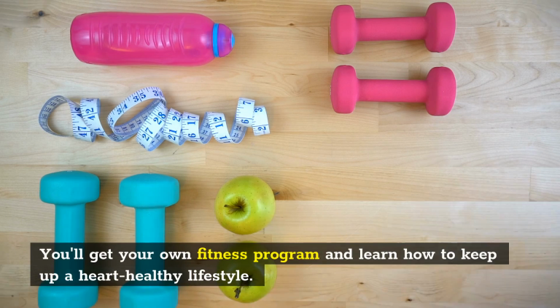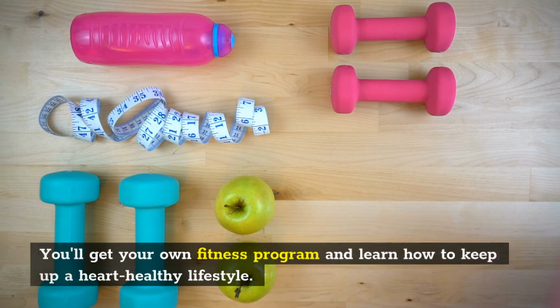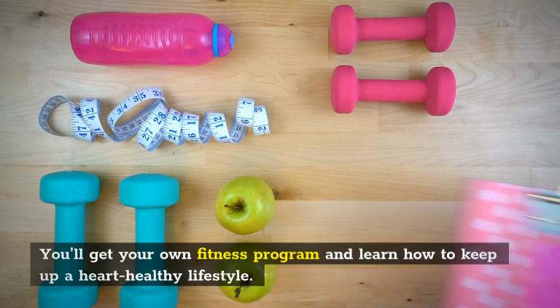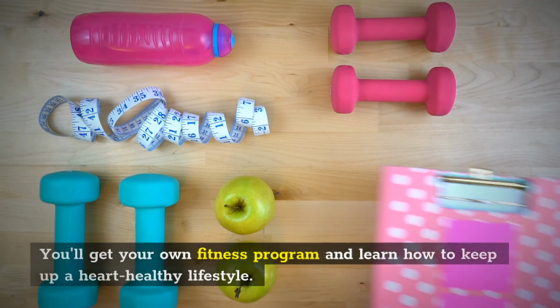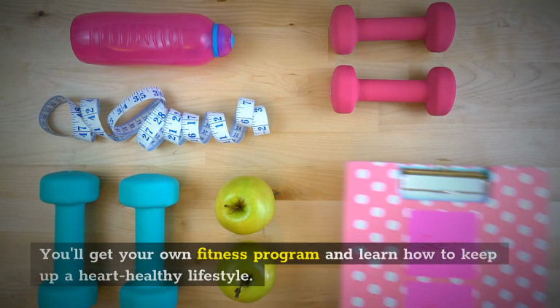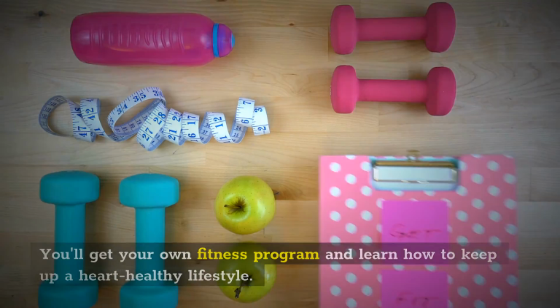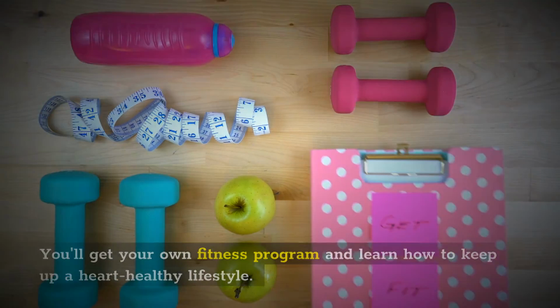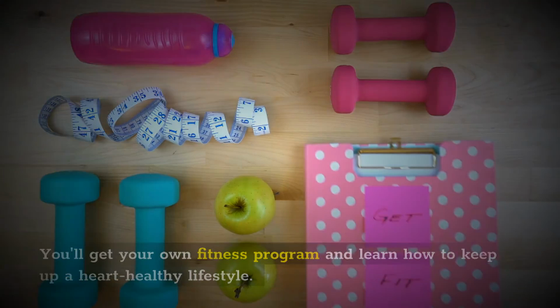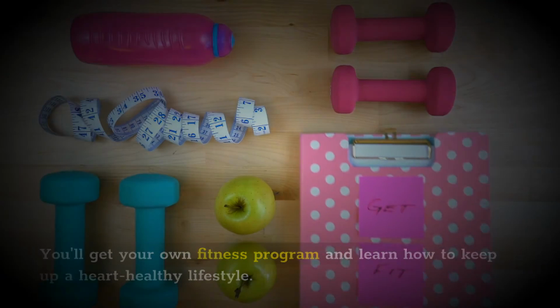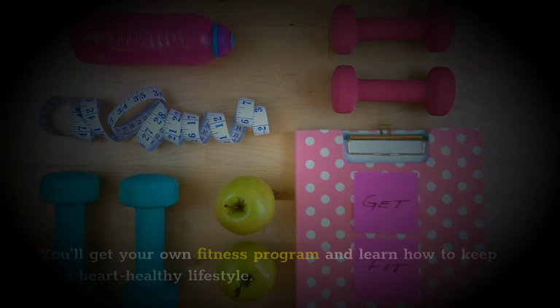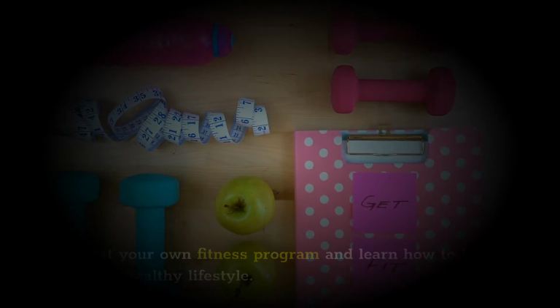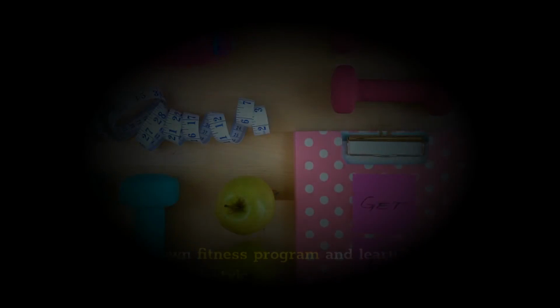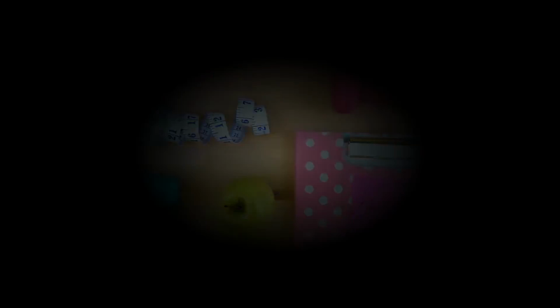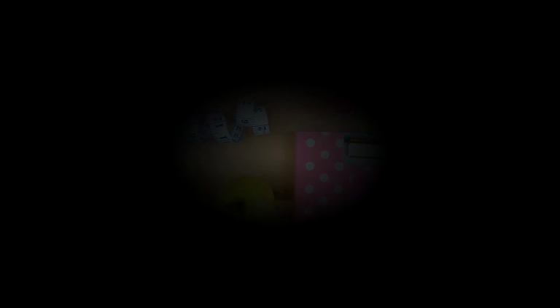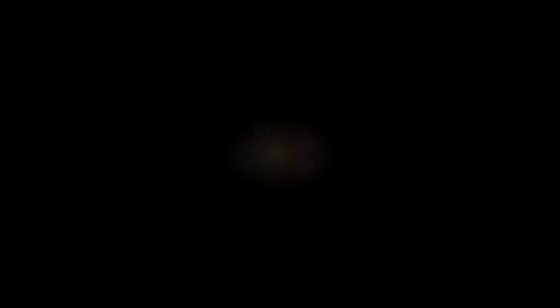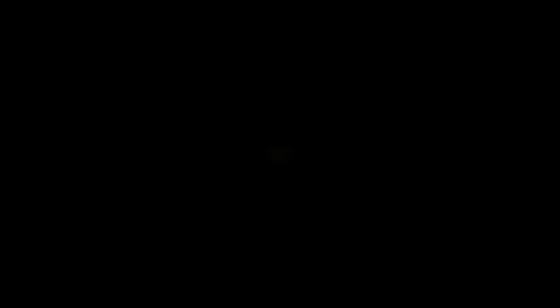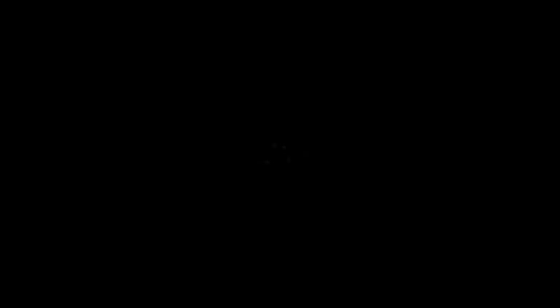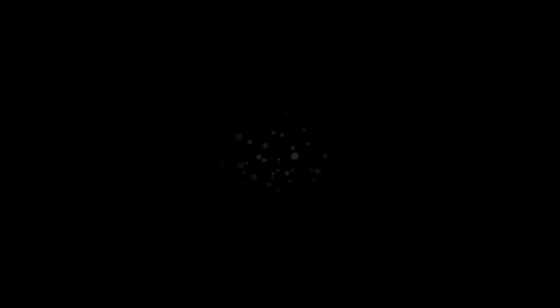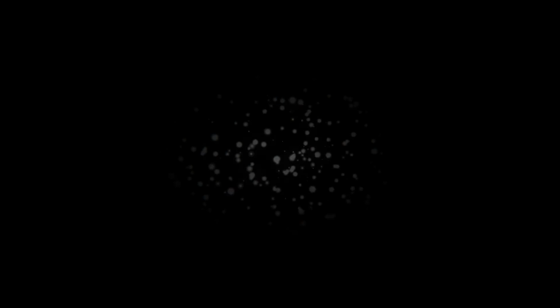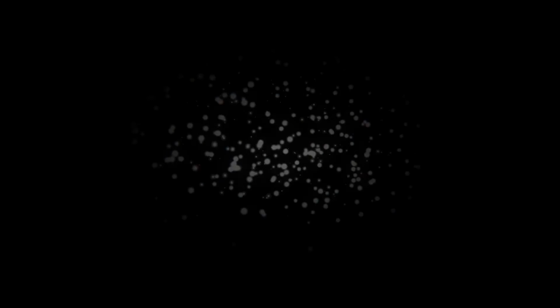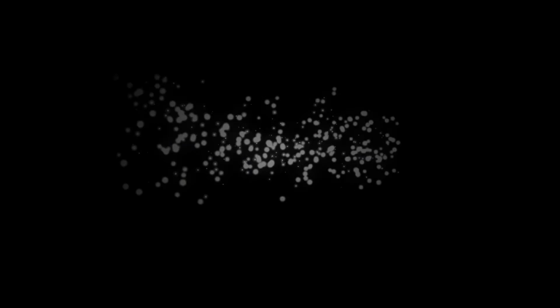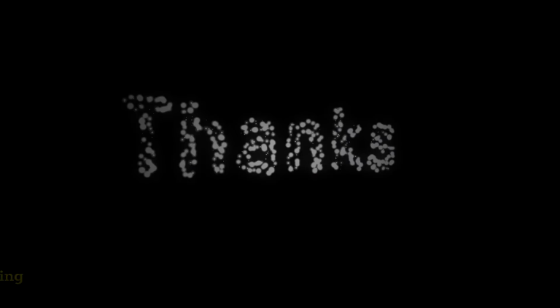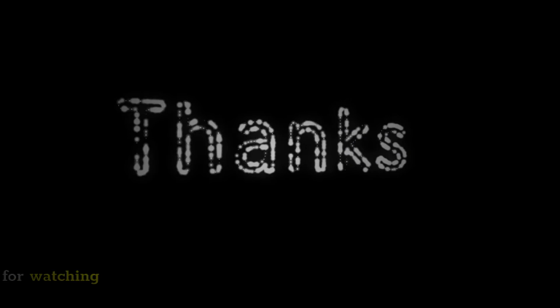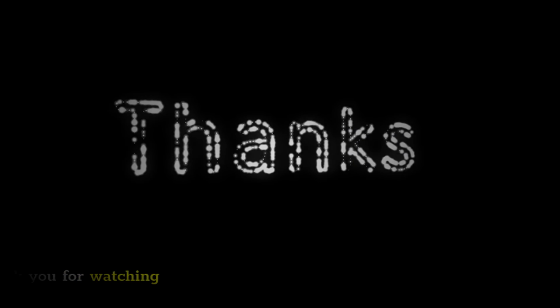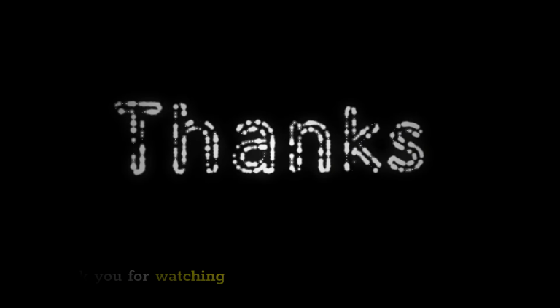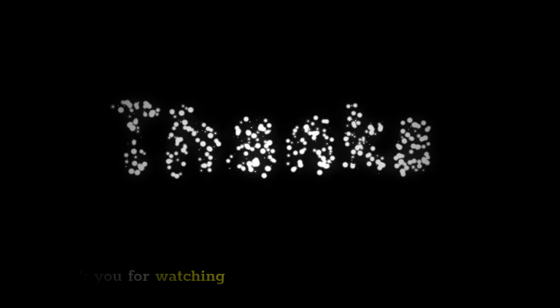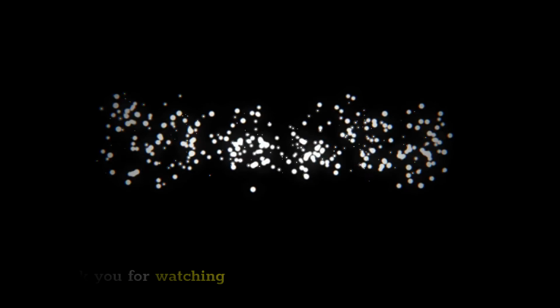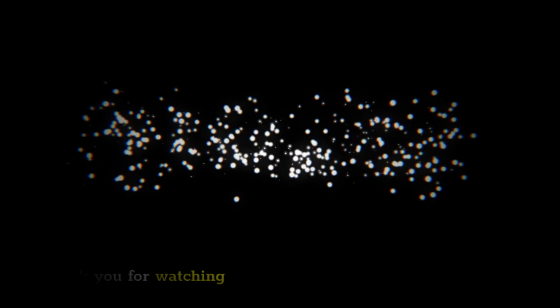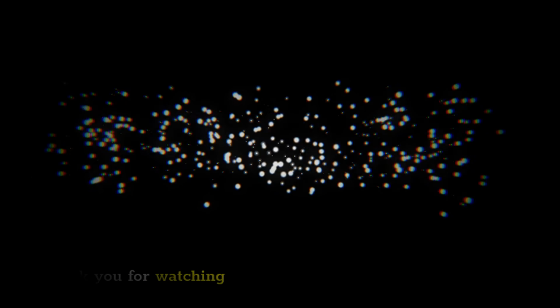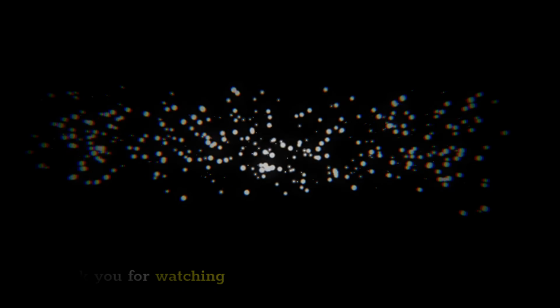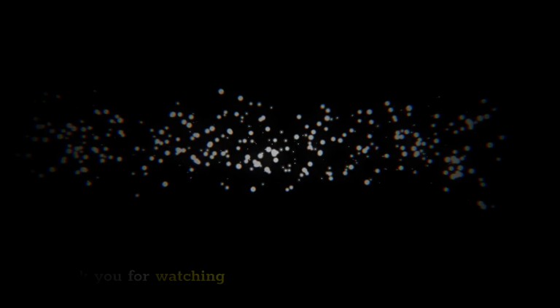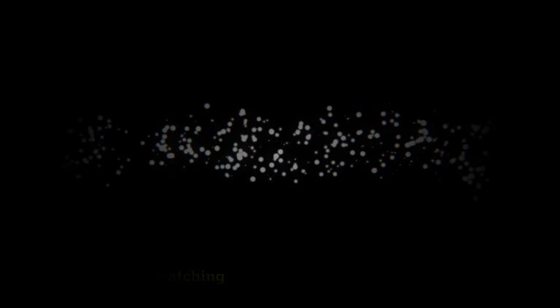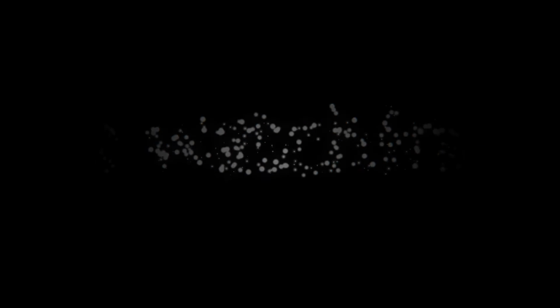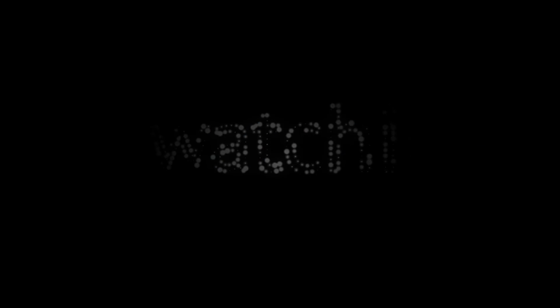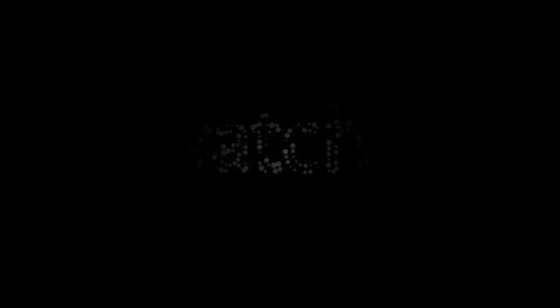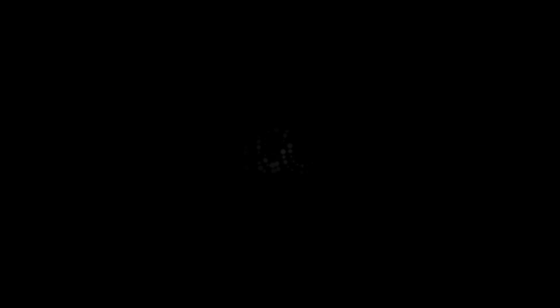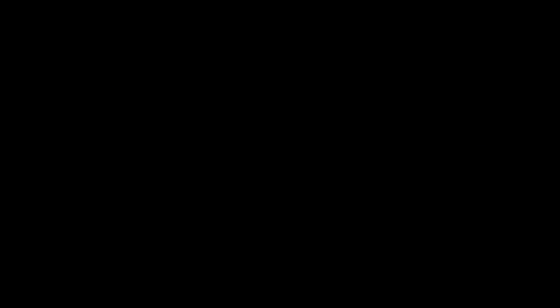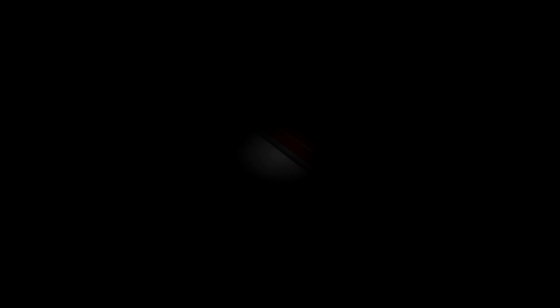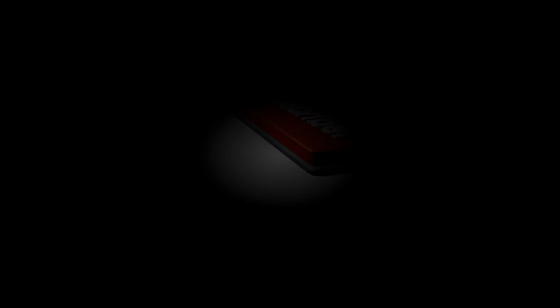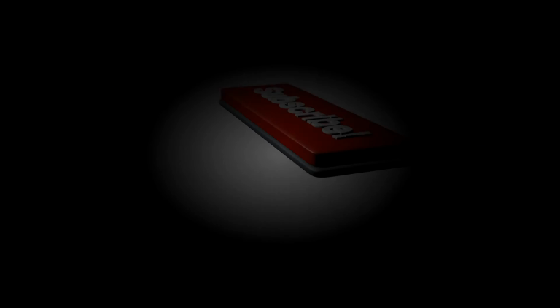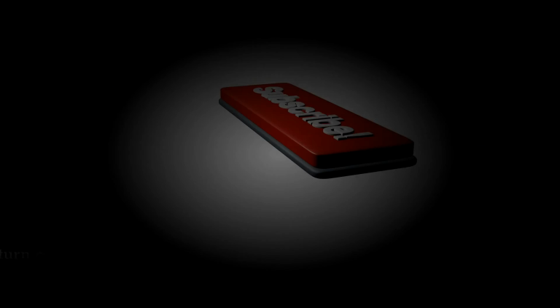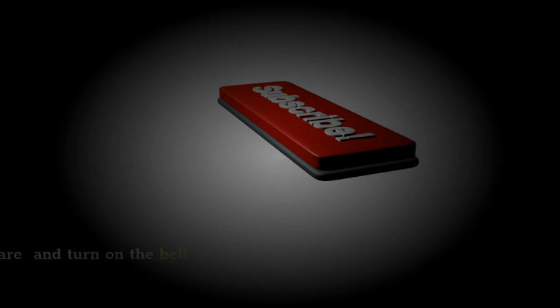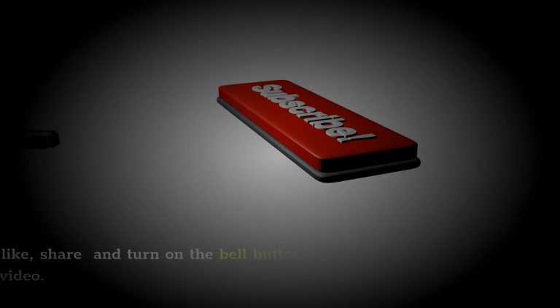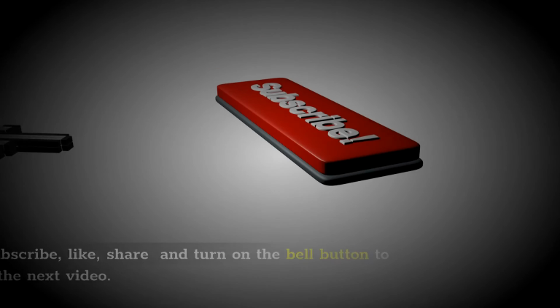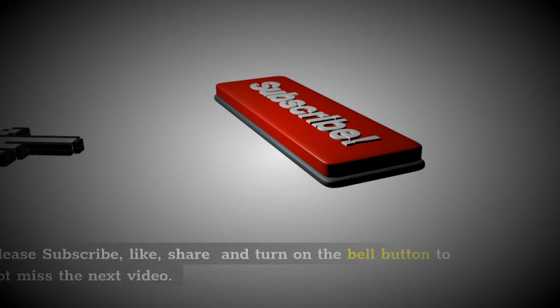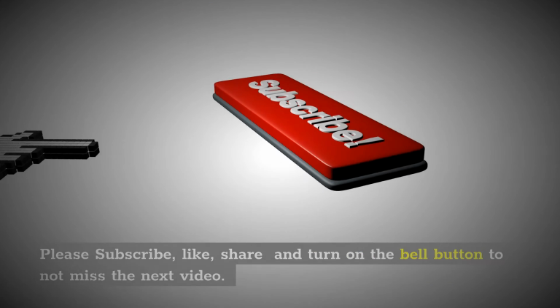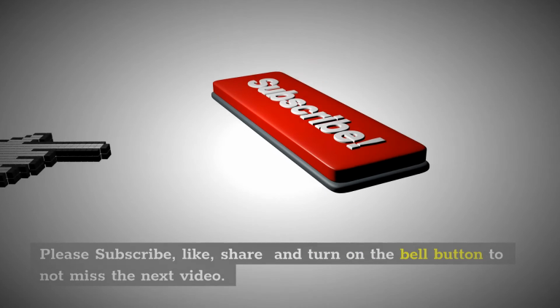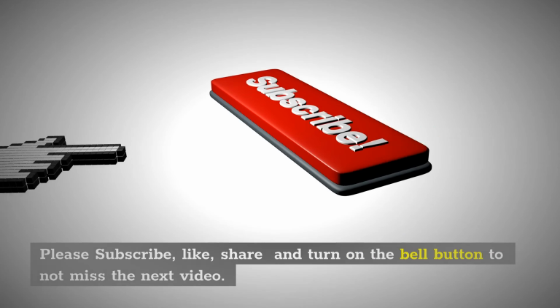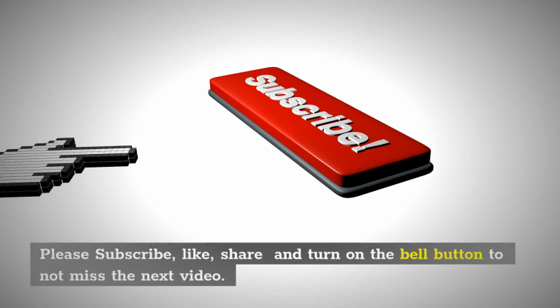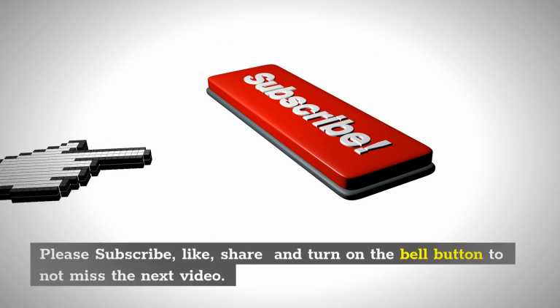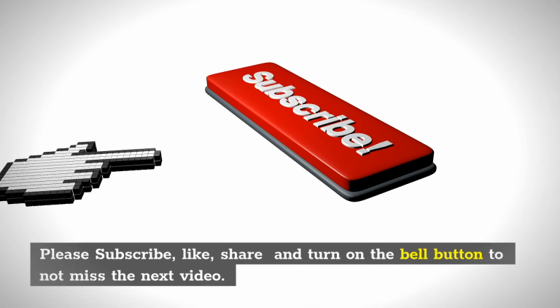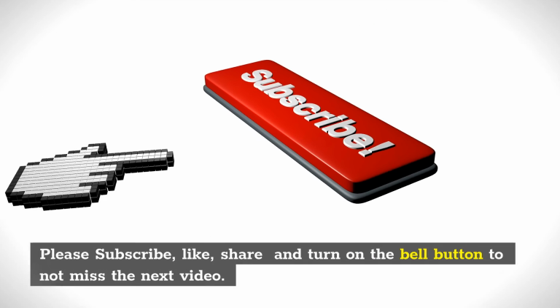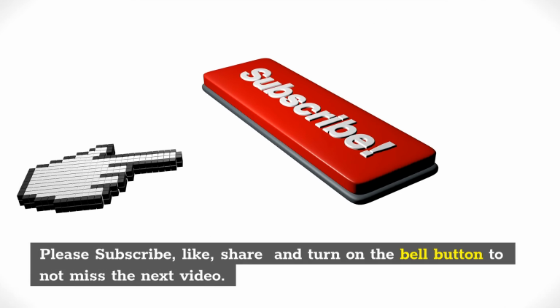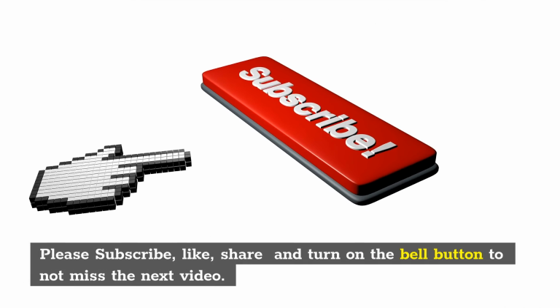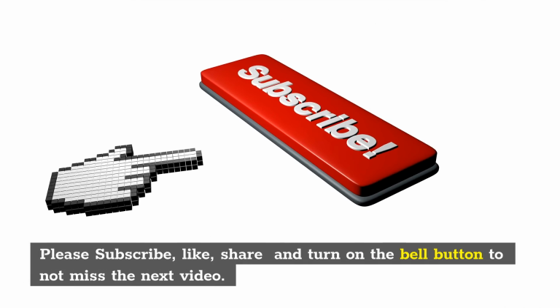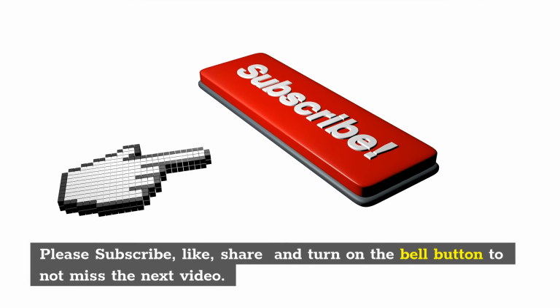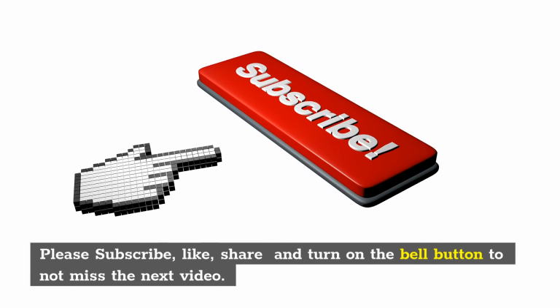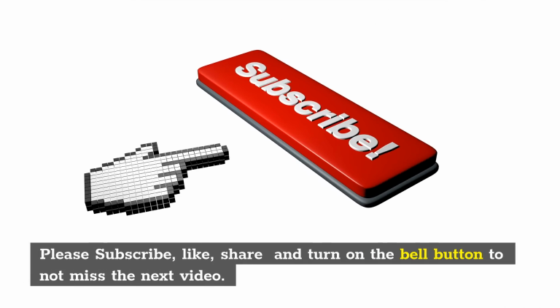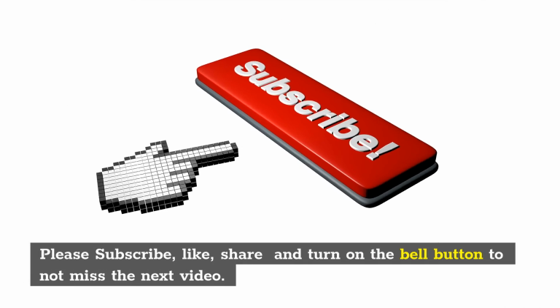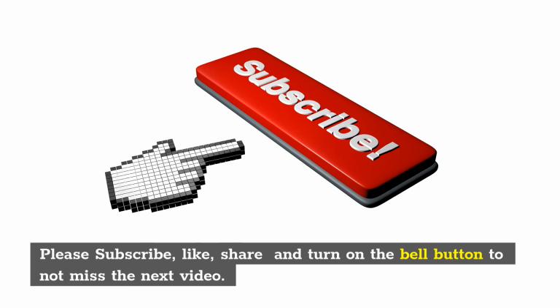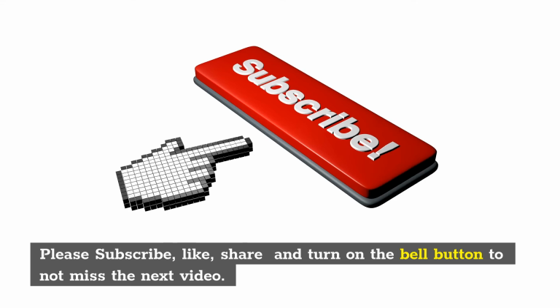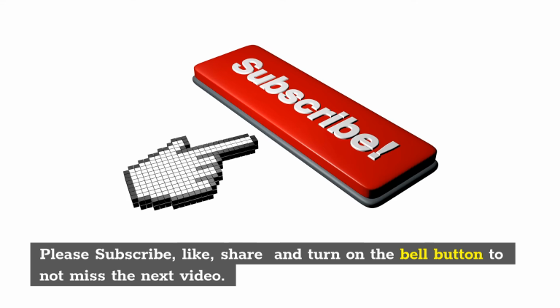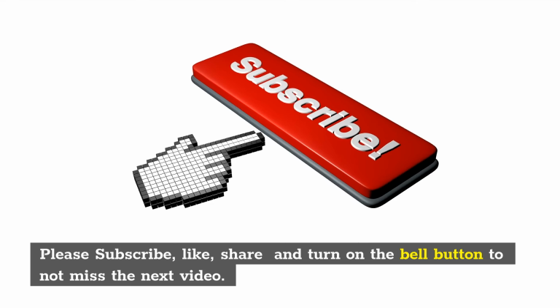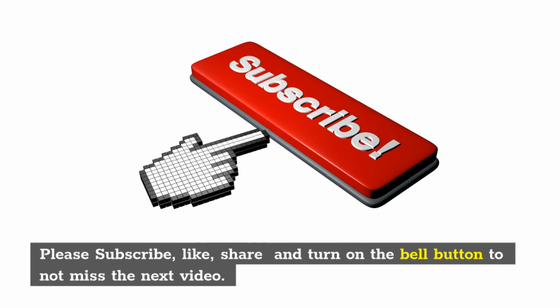Thank you for watching. Please subscribe, like, share, and turn on the bell button to not miss the next video.